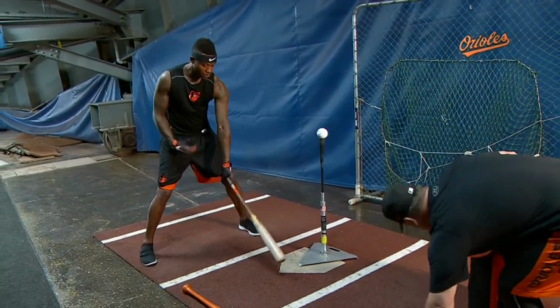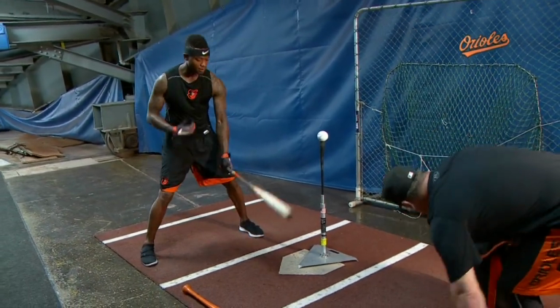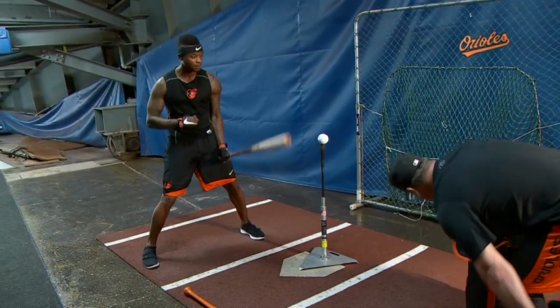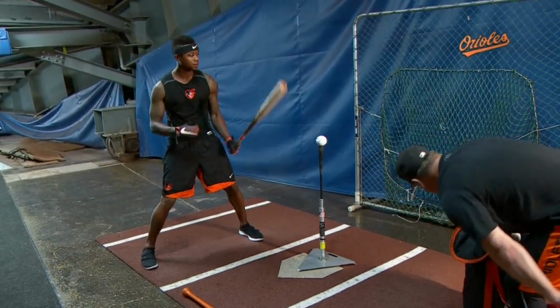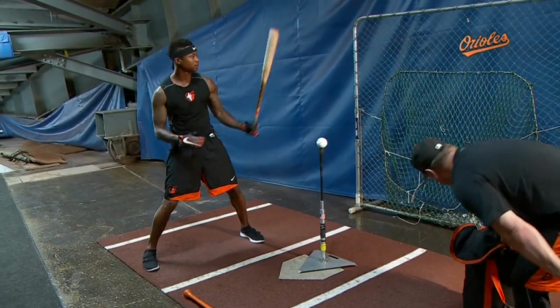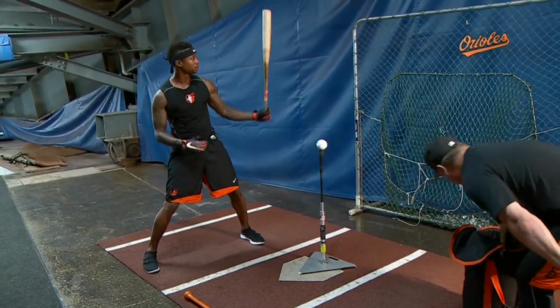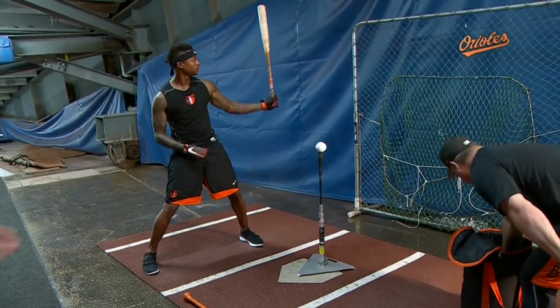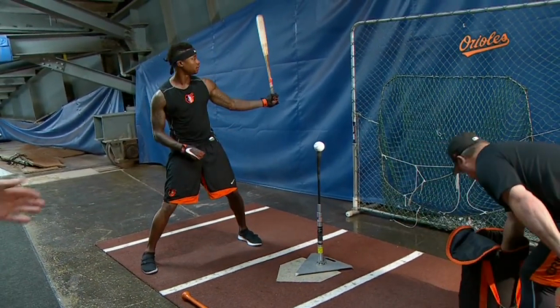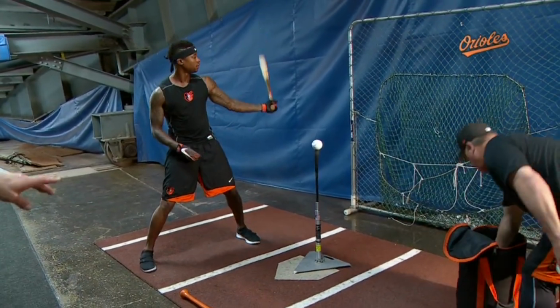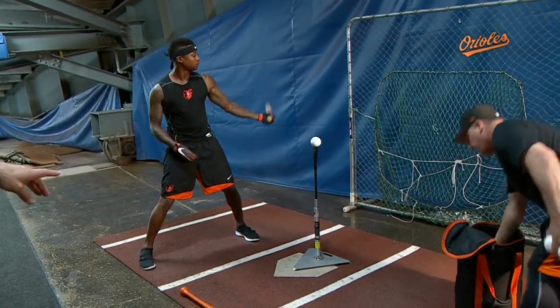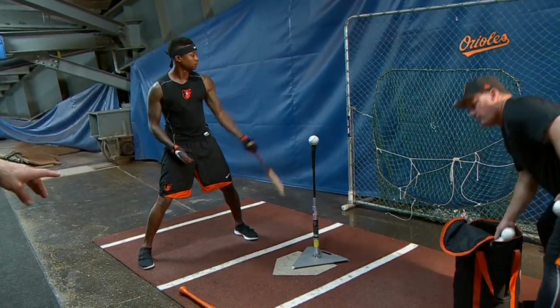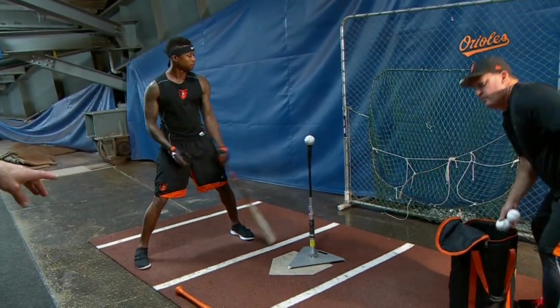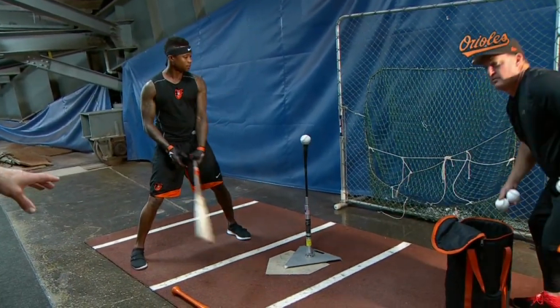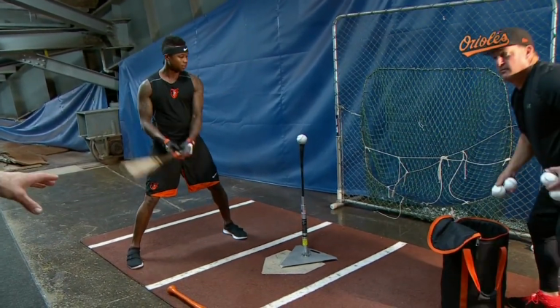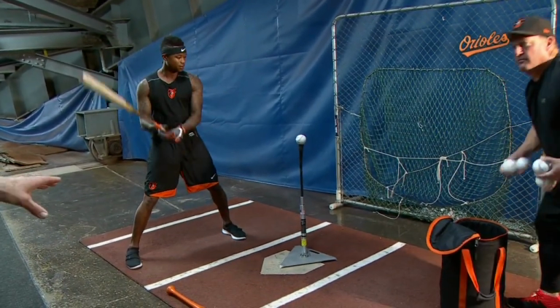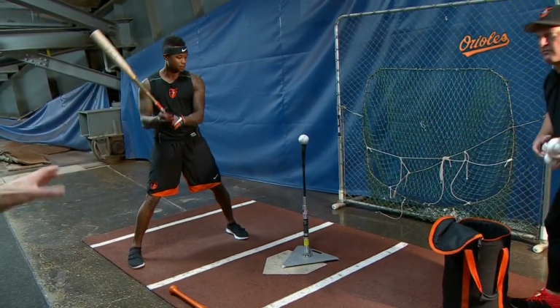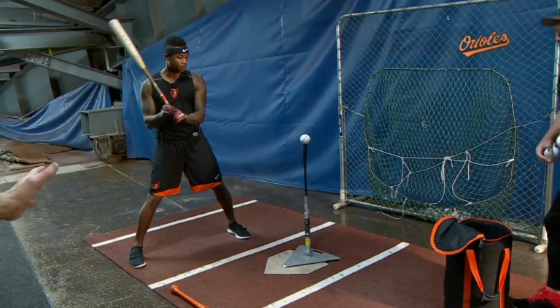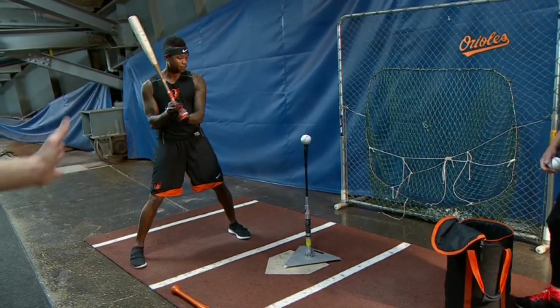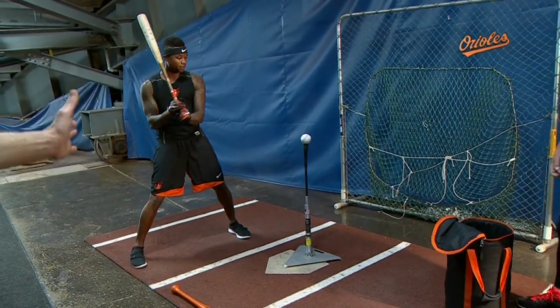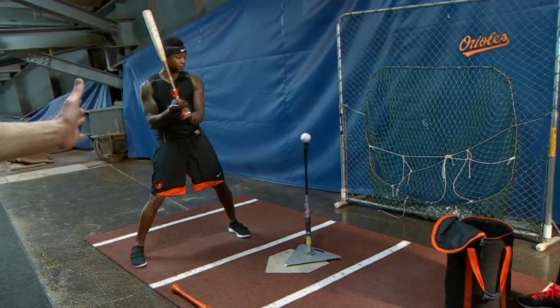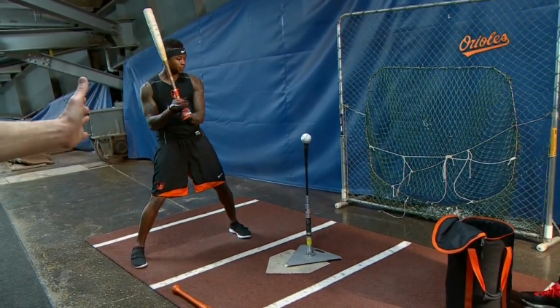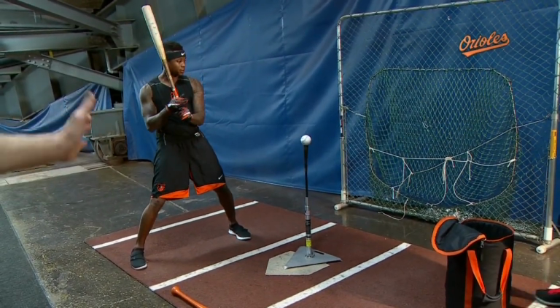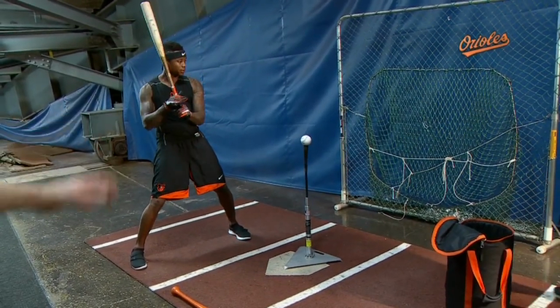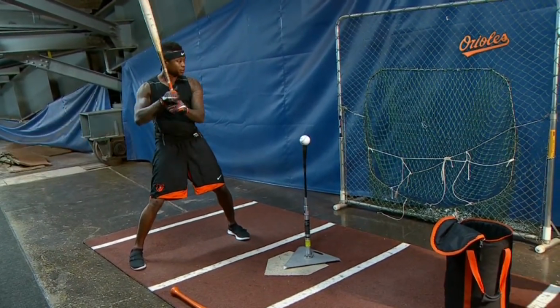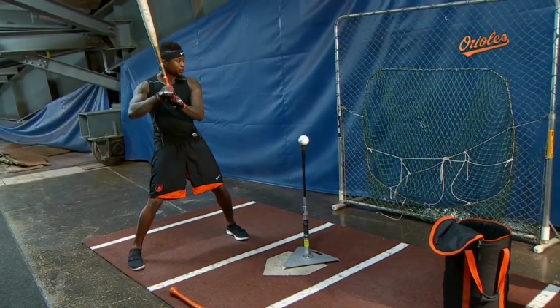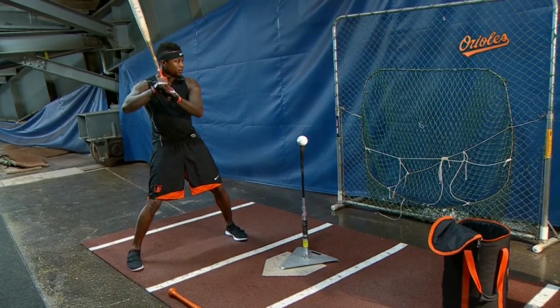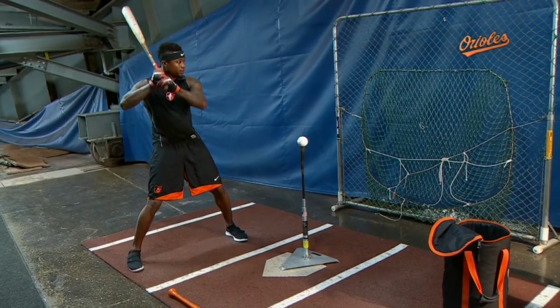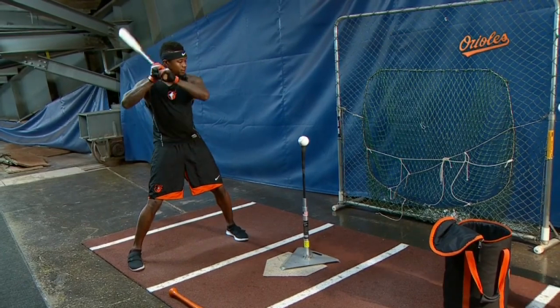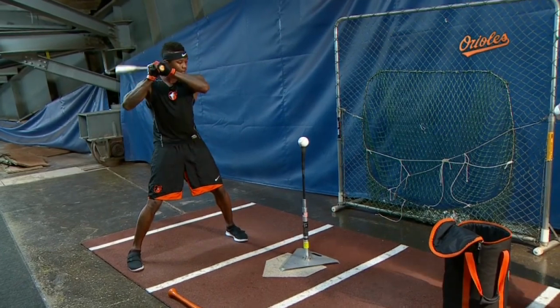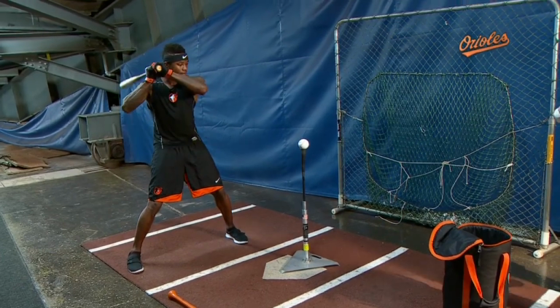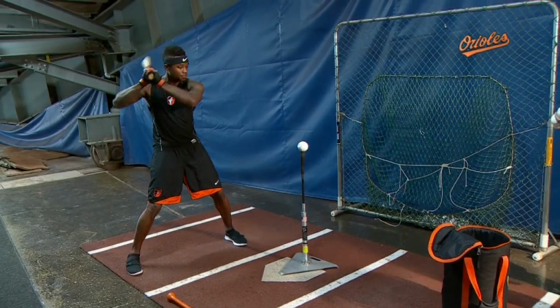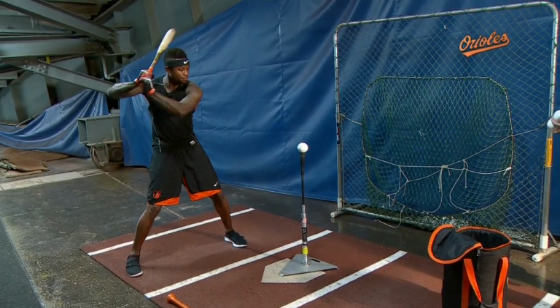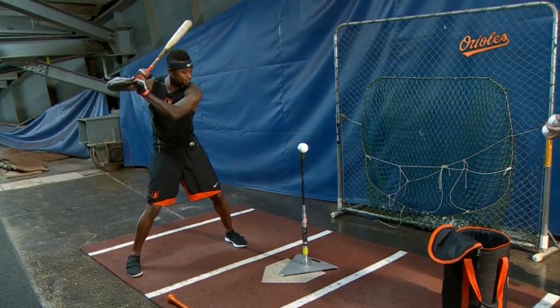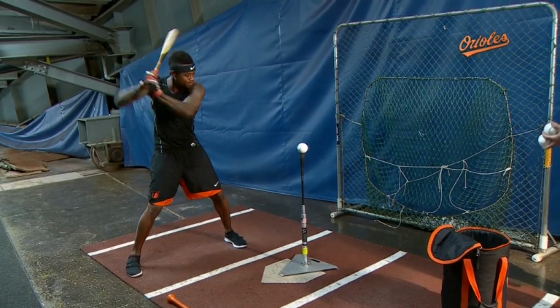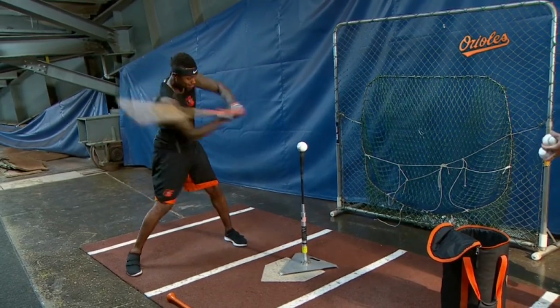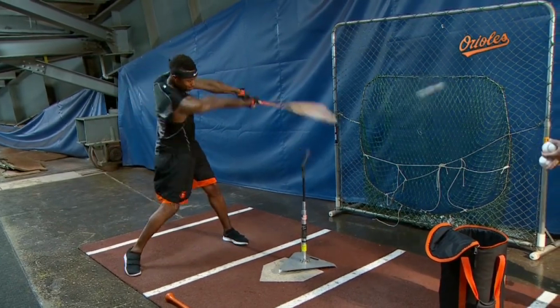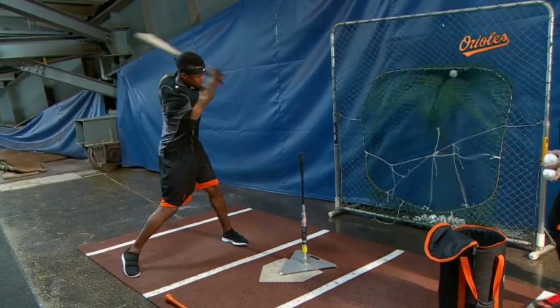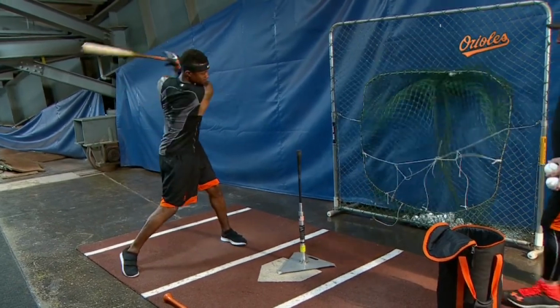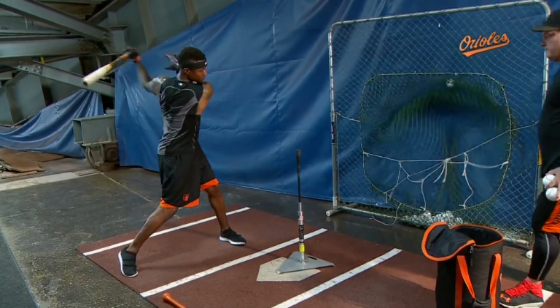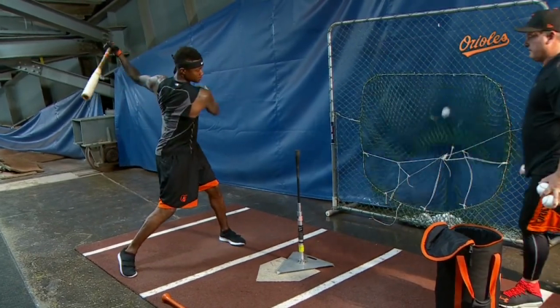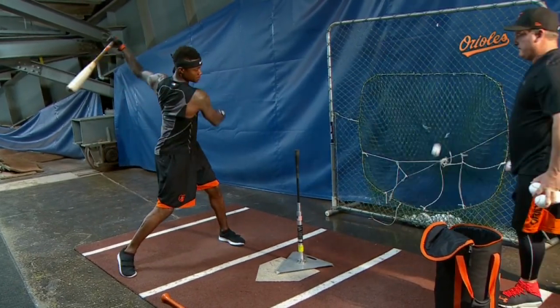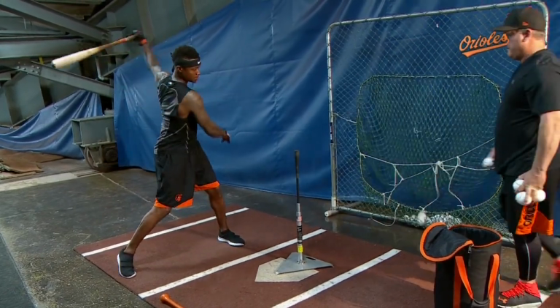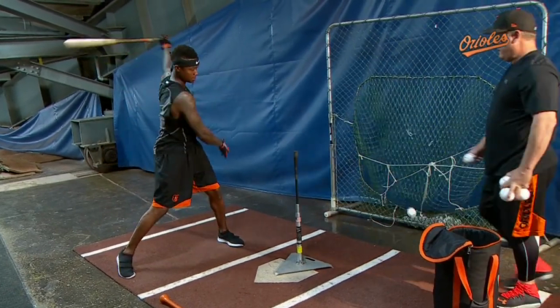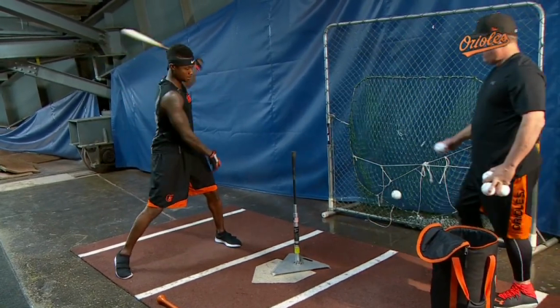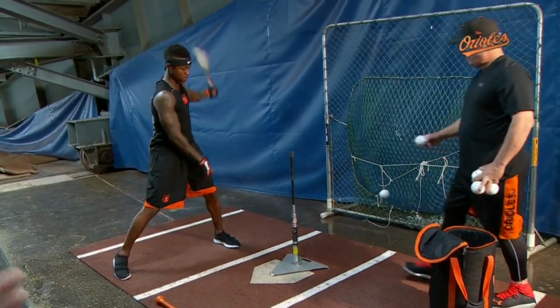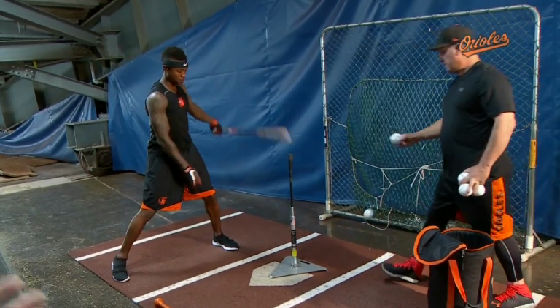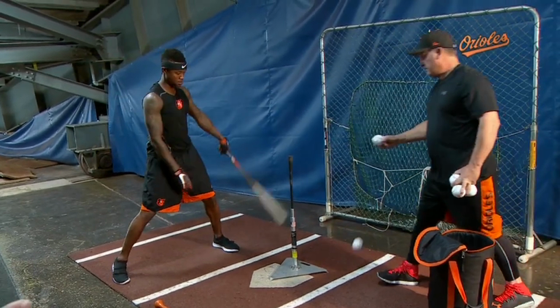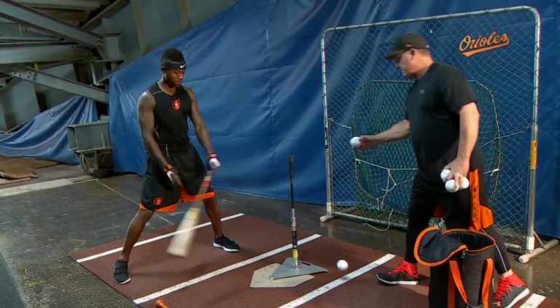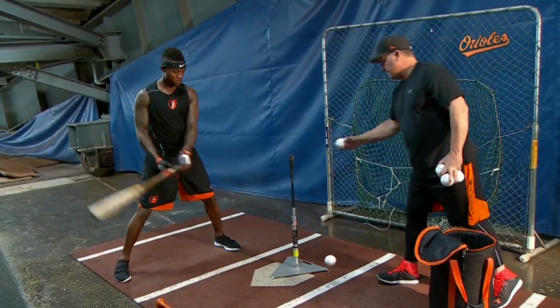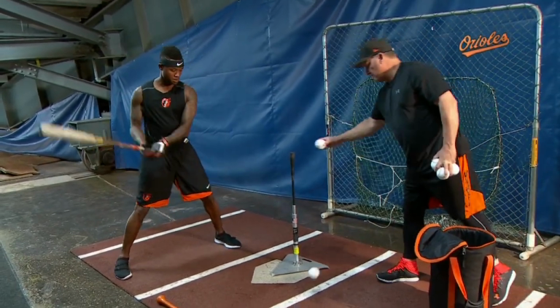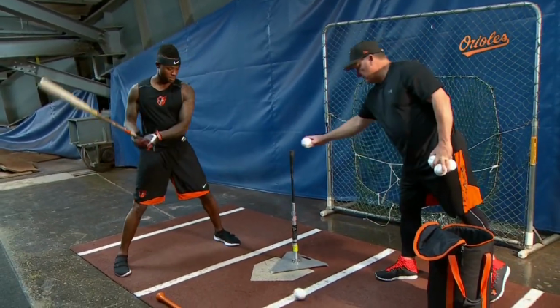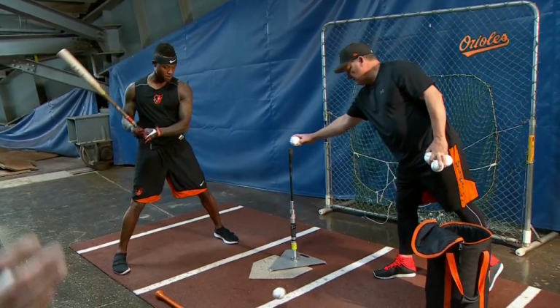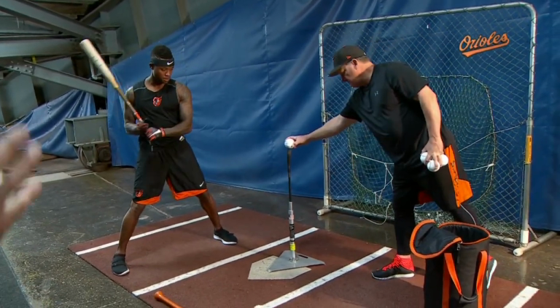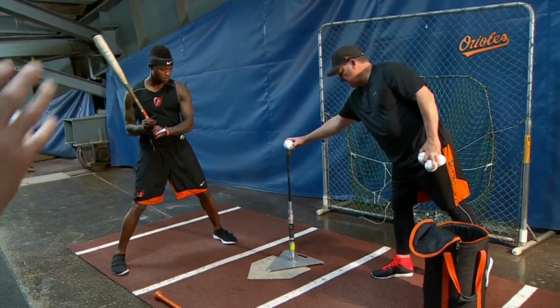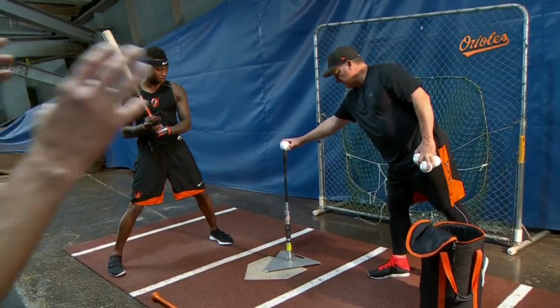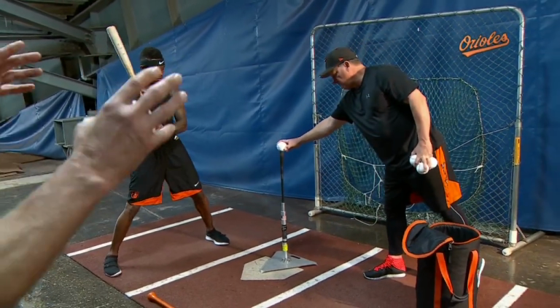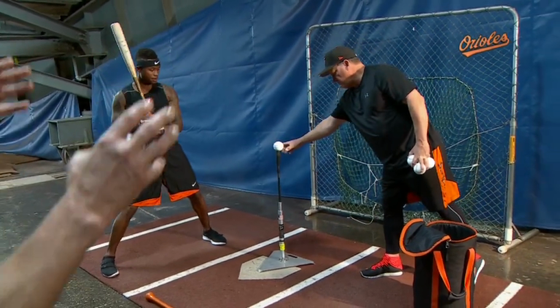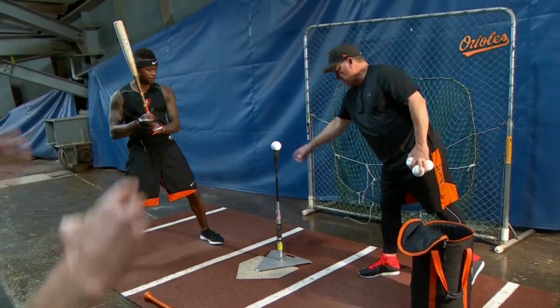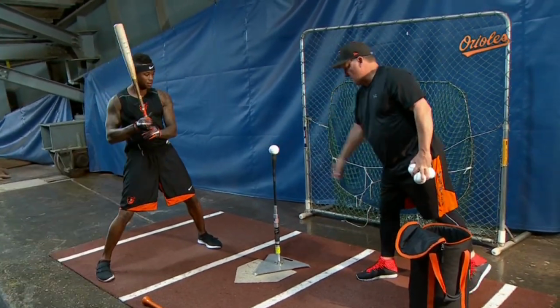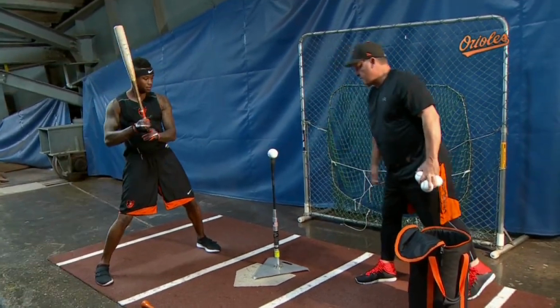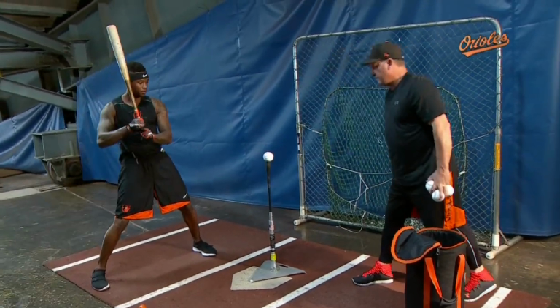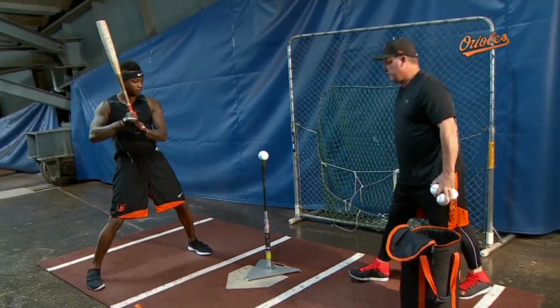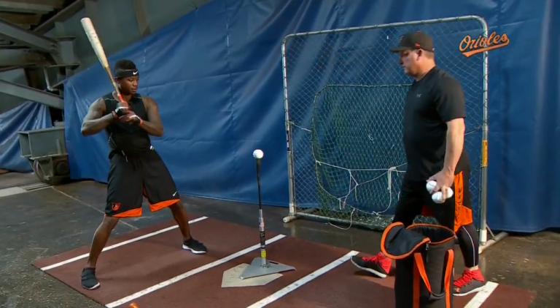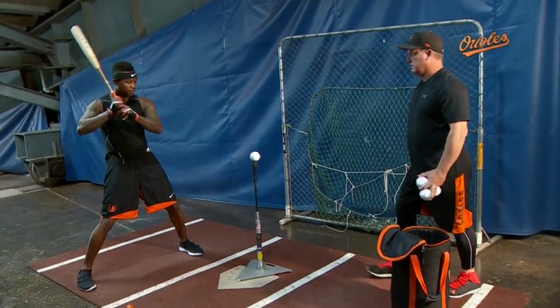Notice the tee position — just out in front of the plate a little bit. The contact point is not on home plate, it's actually out in front of home plate.